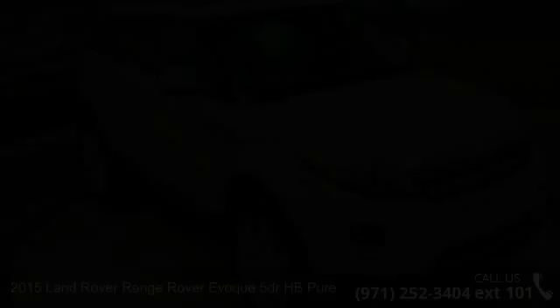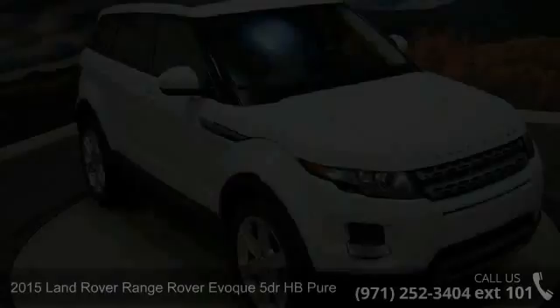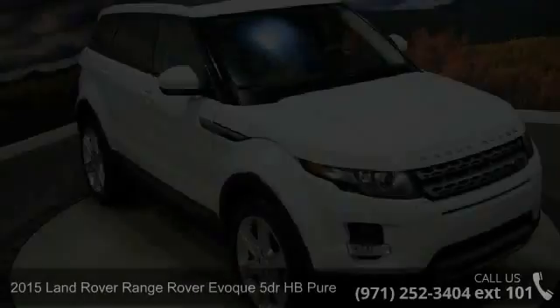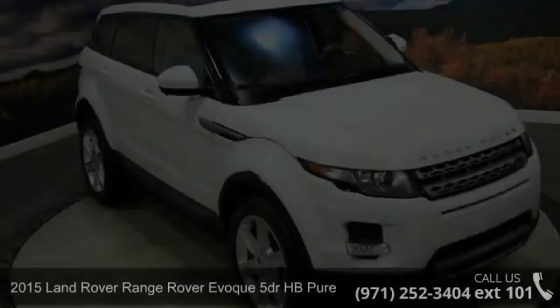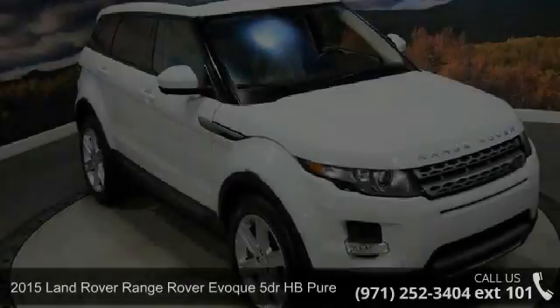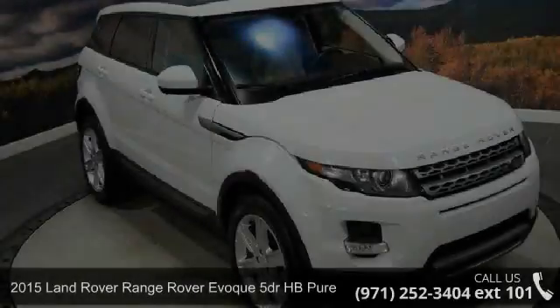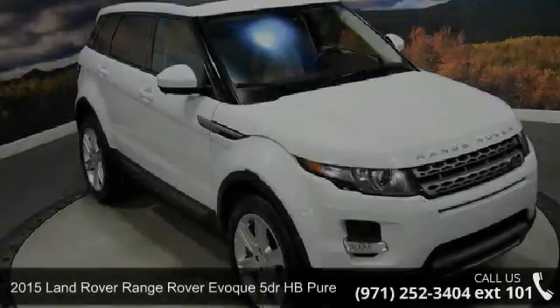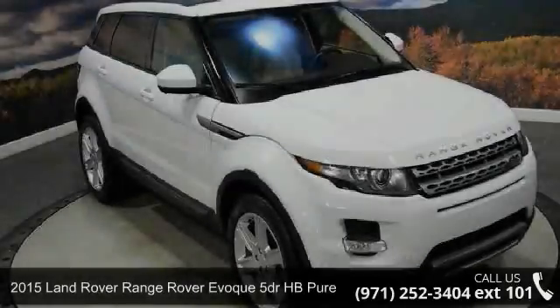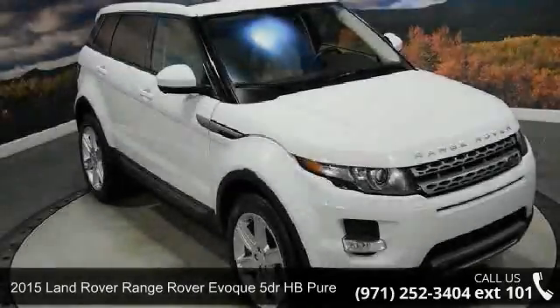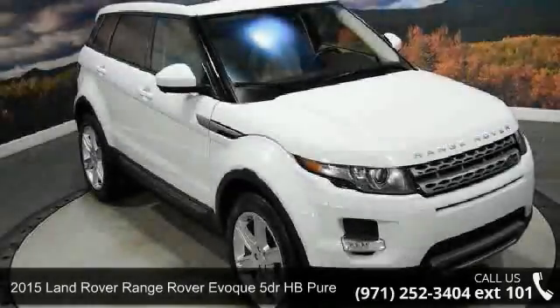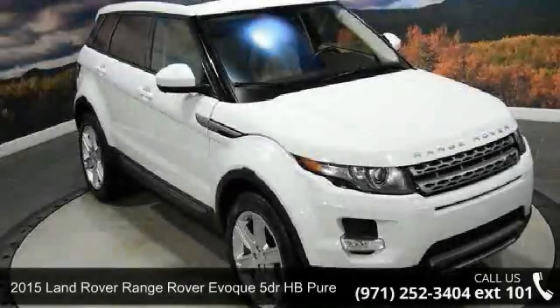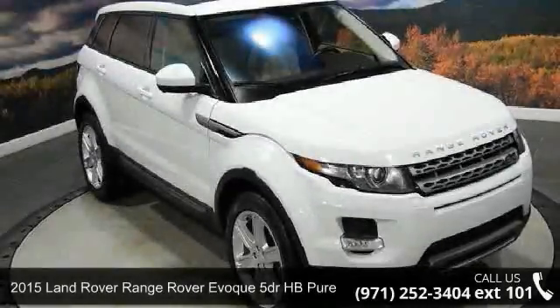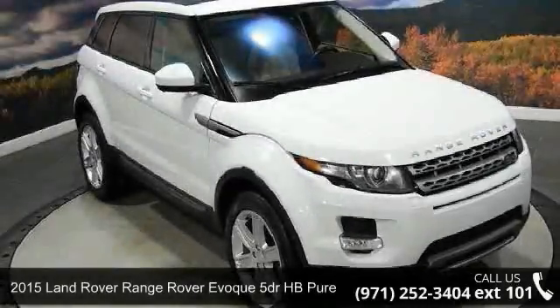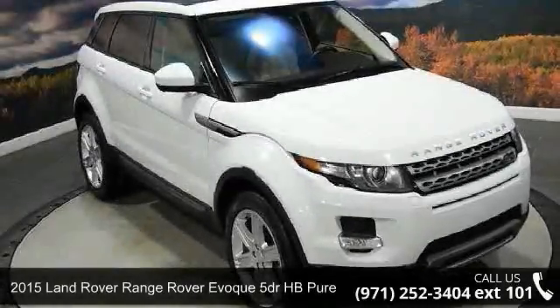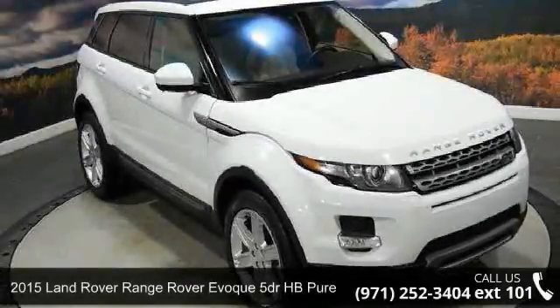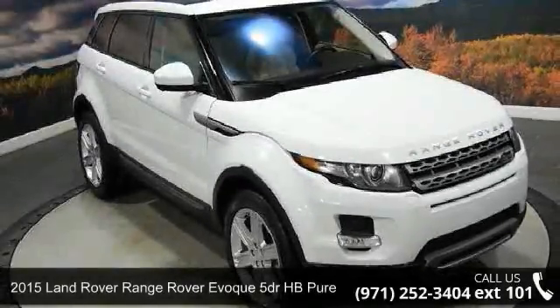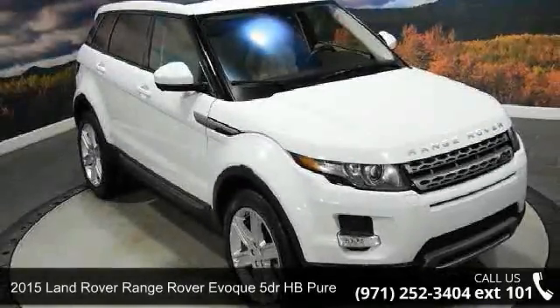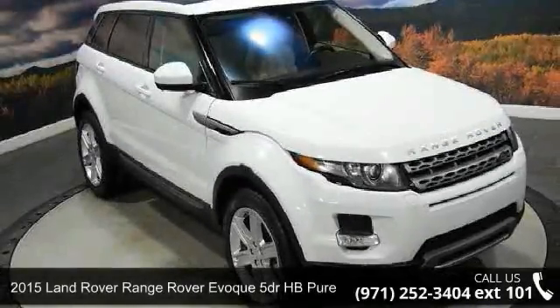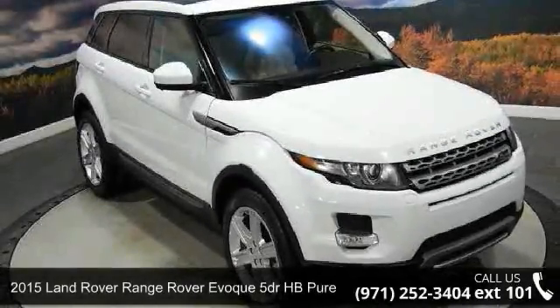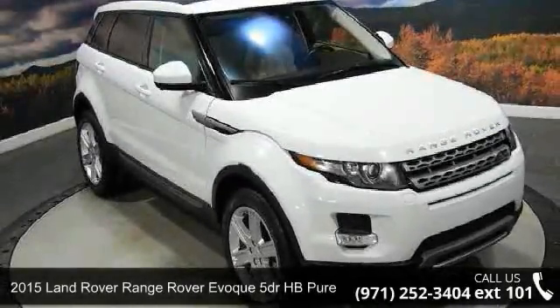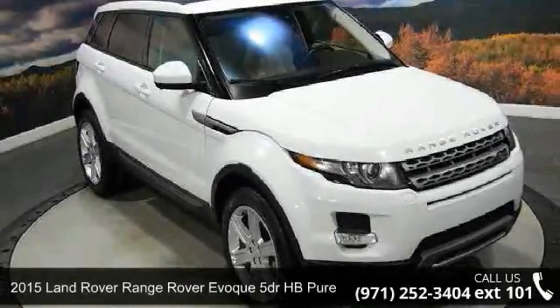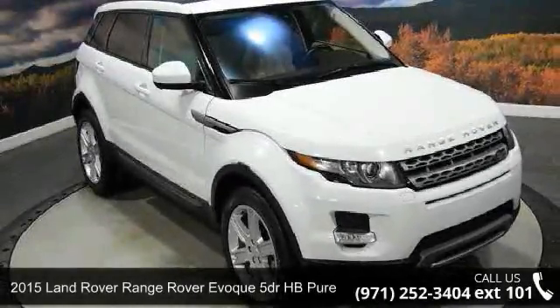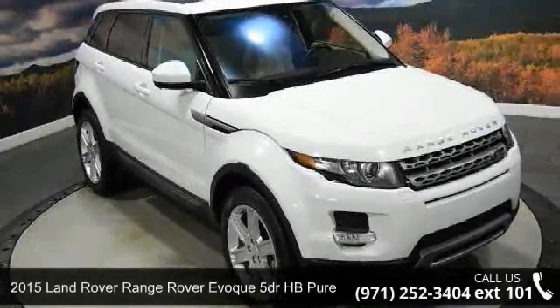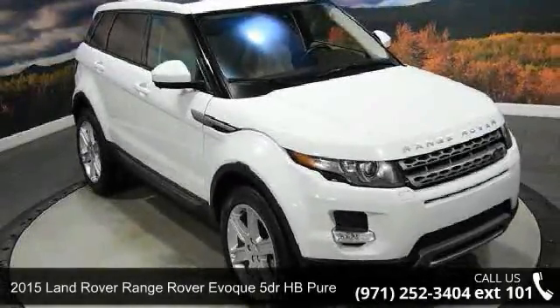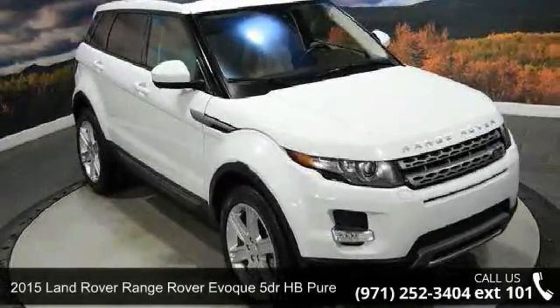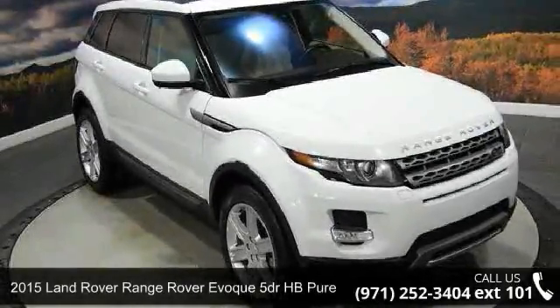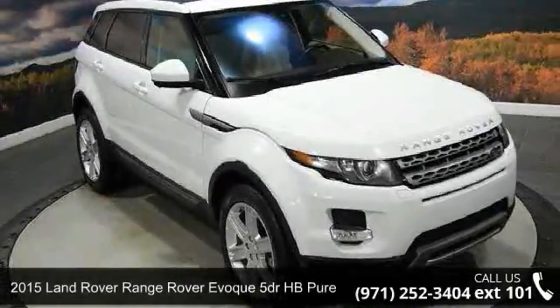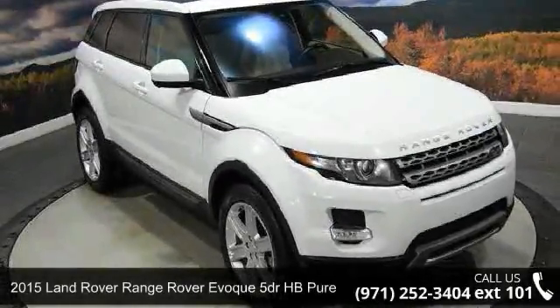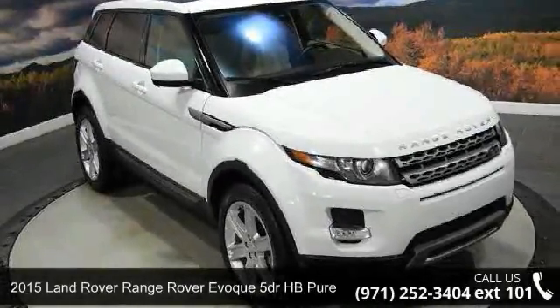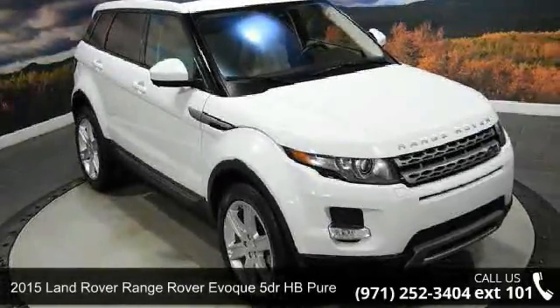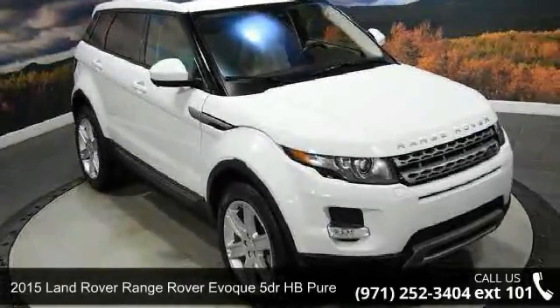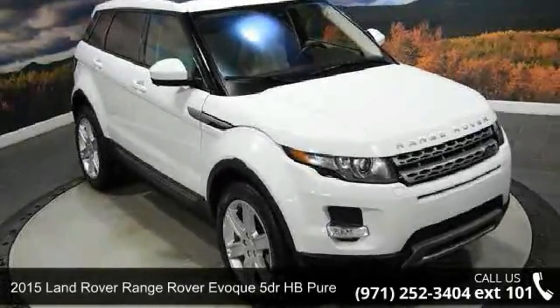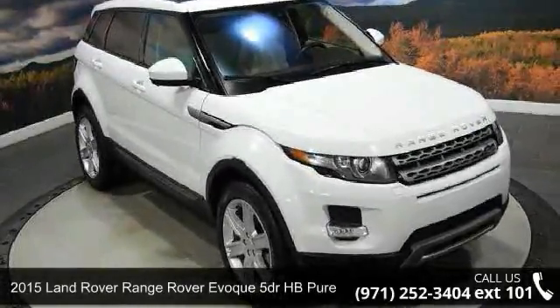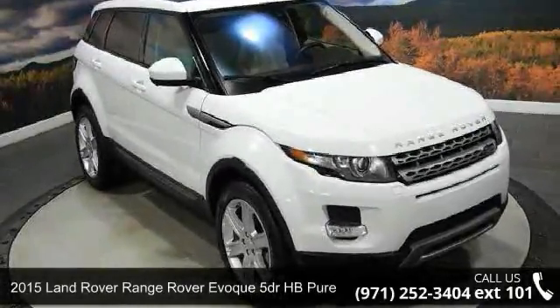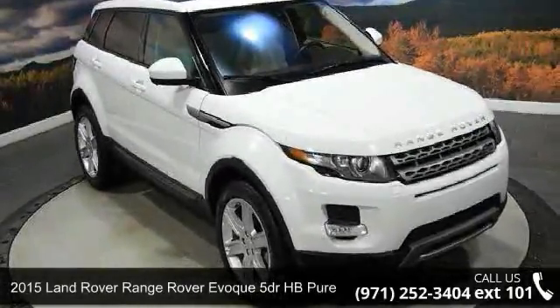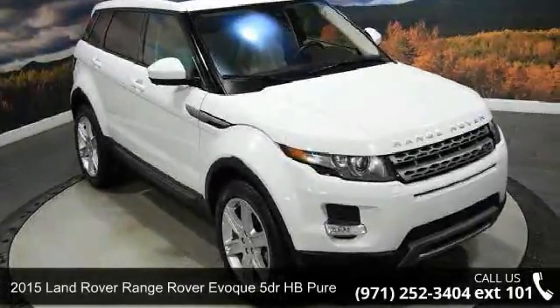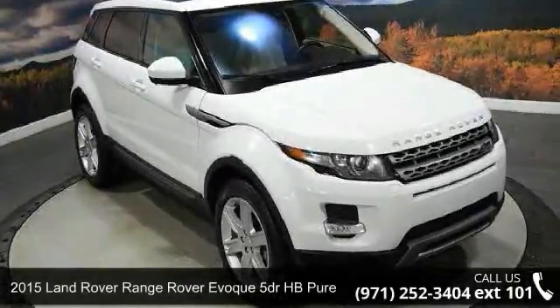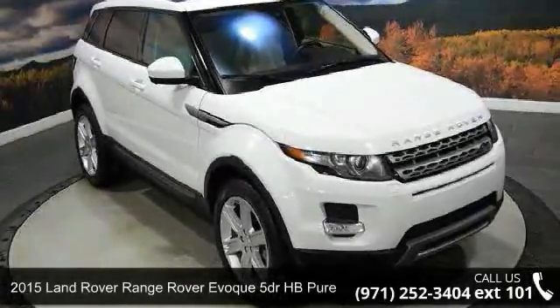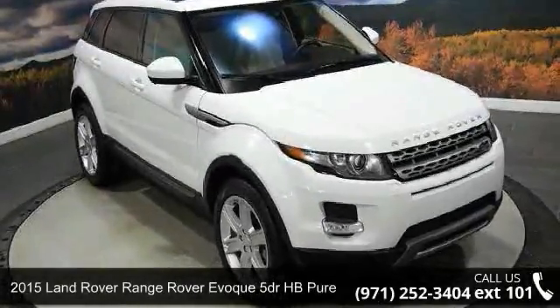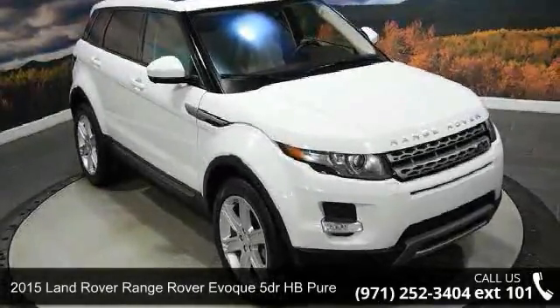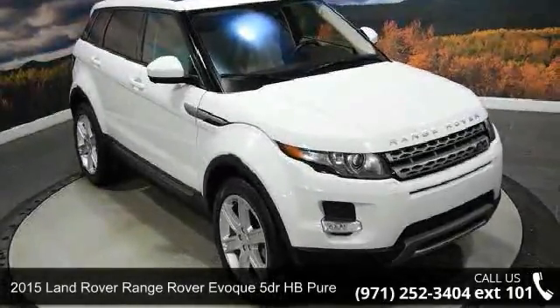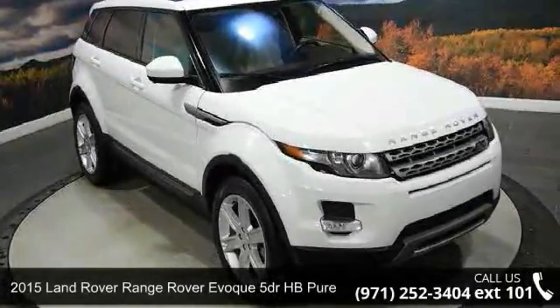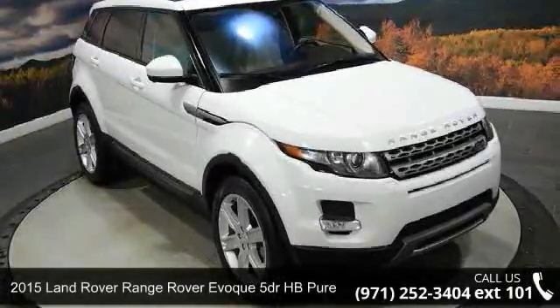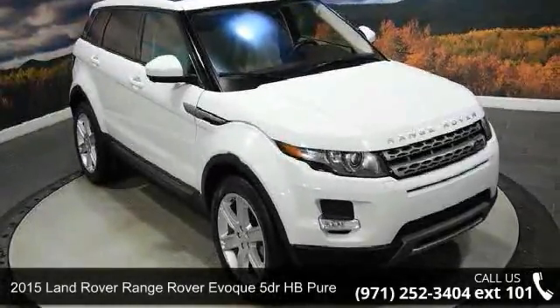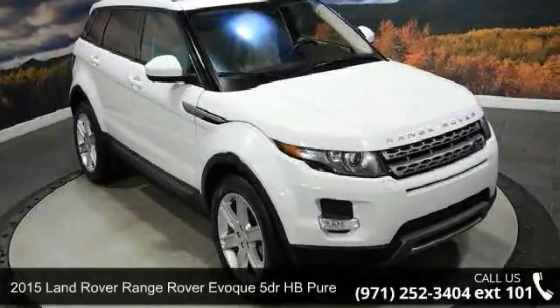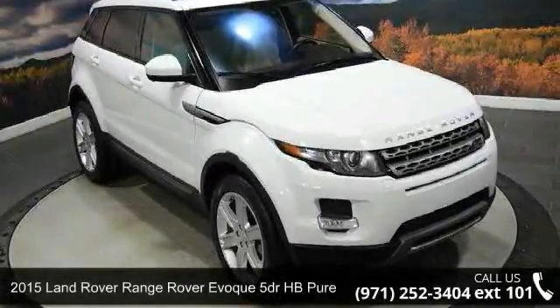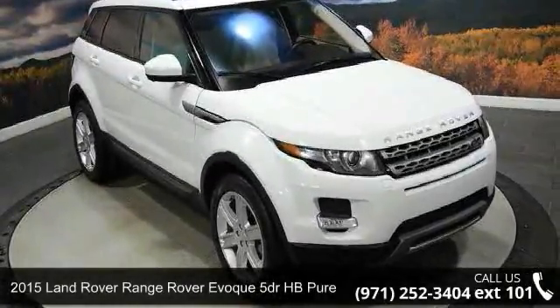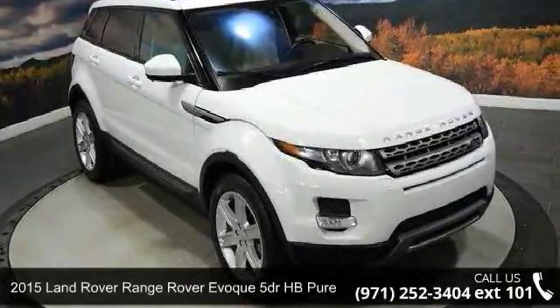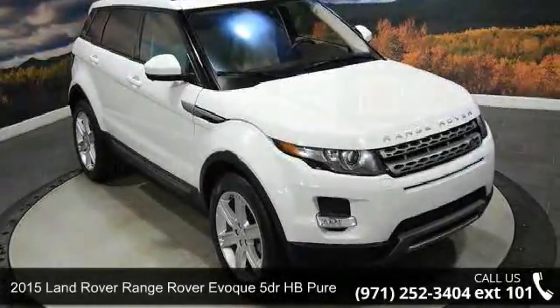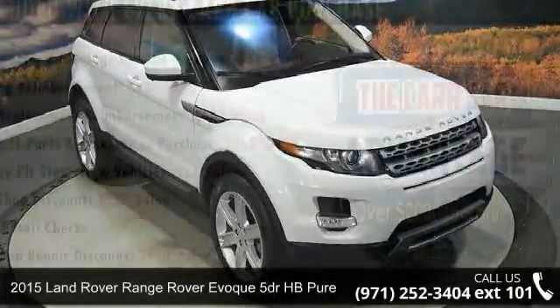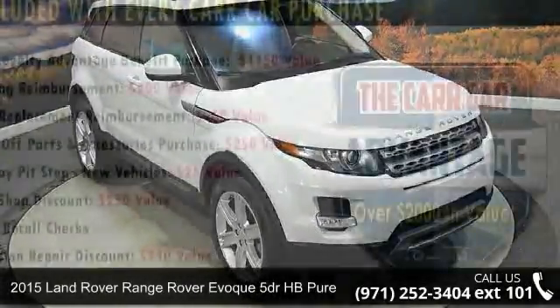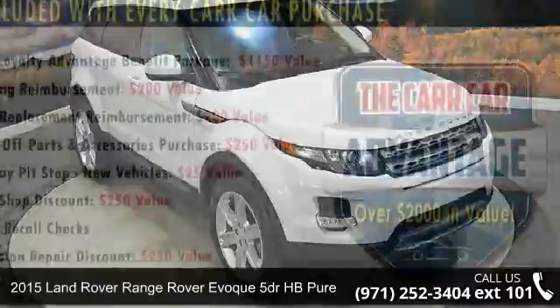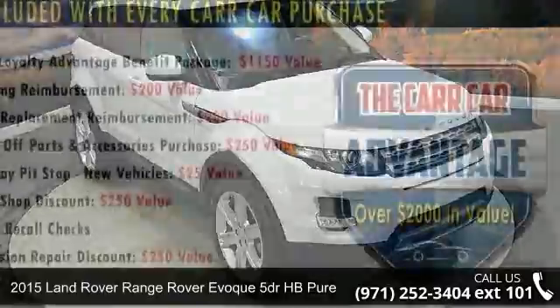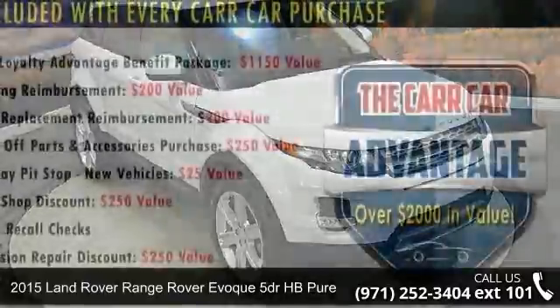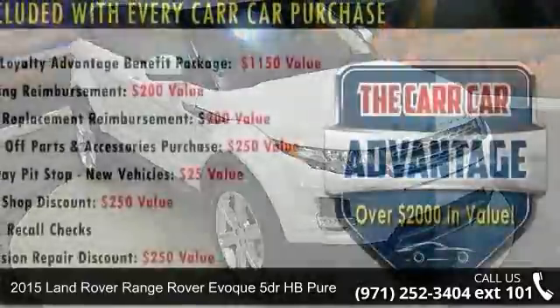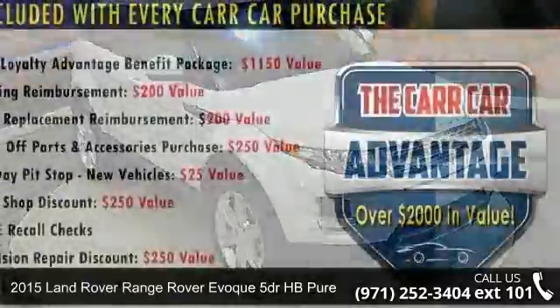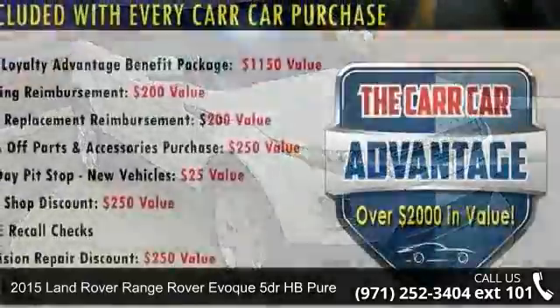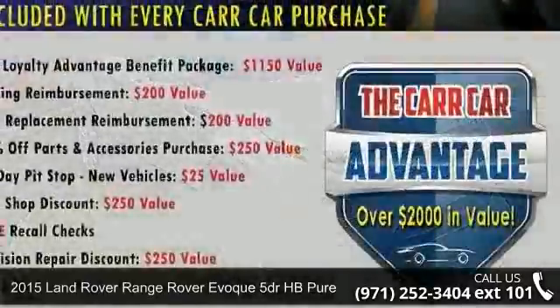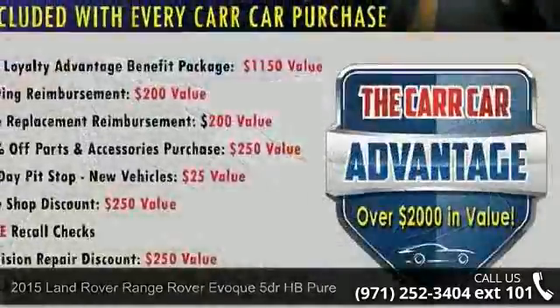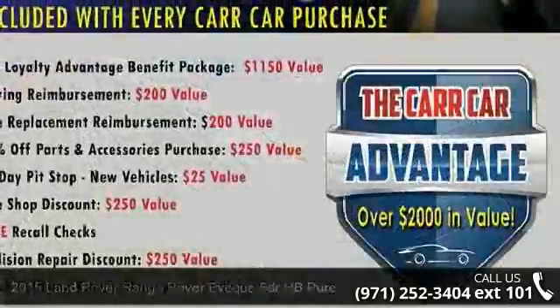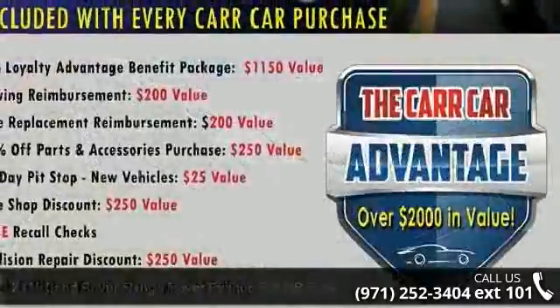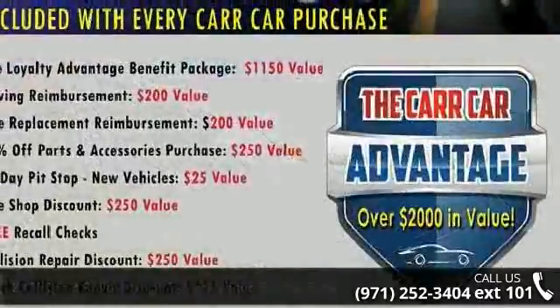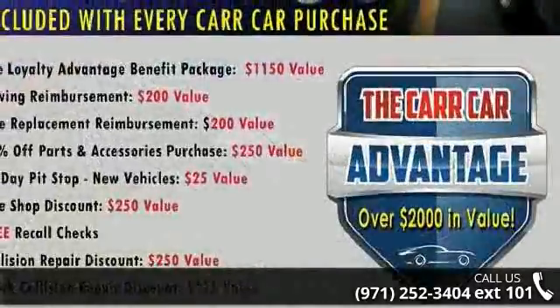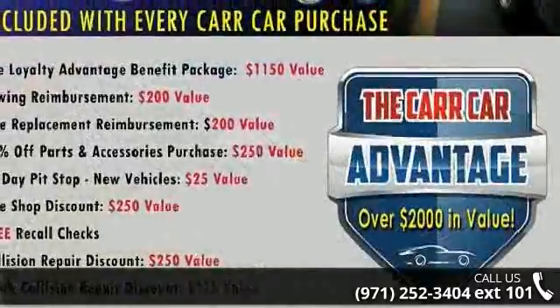Check out this 2015 Land Rover Range Rover EVA. Don't miss this great deal on a luxury vehicle.